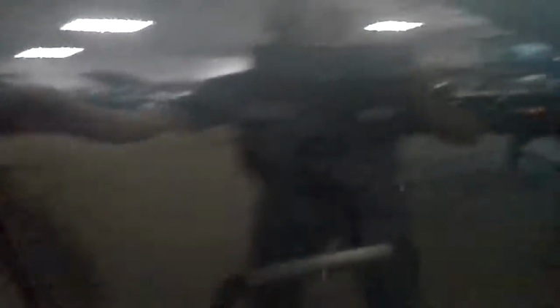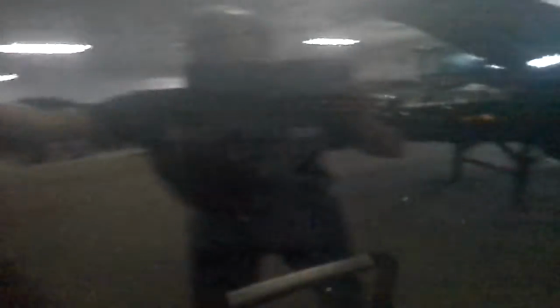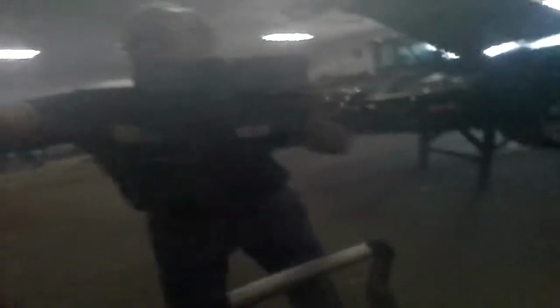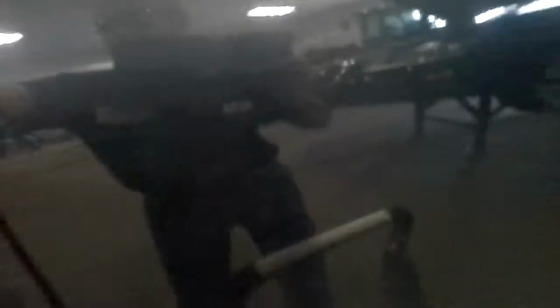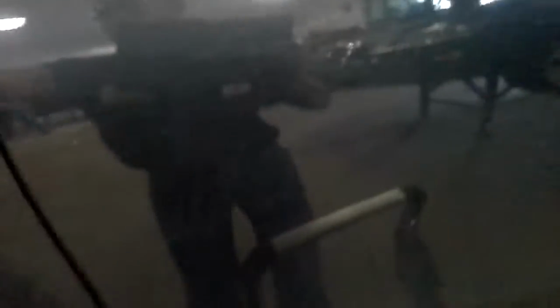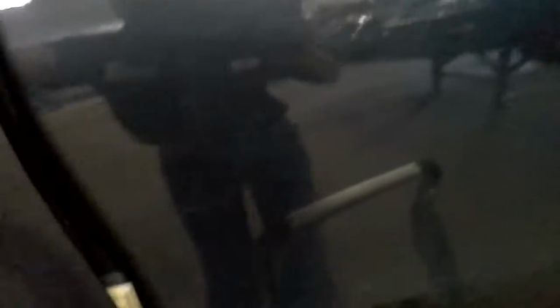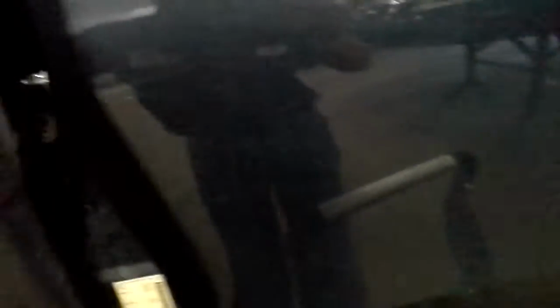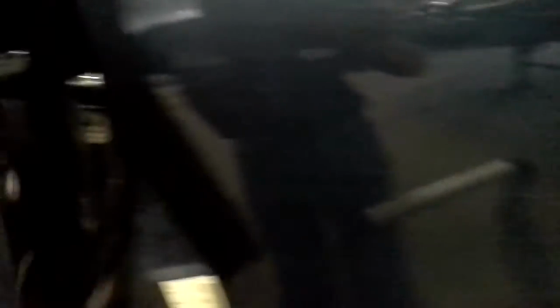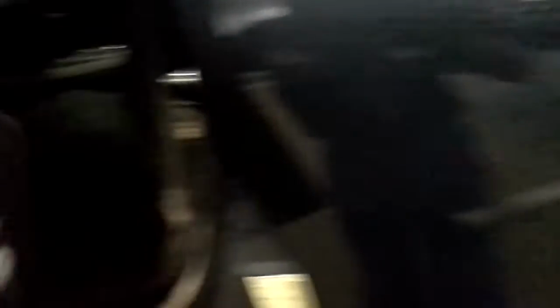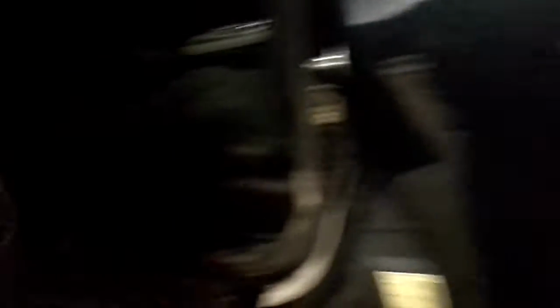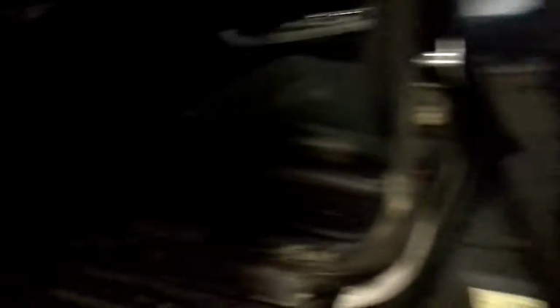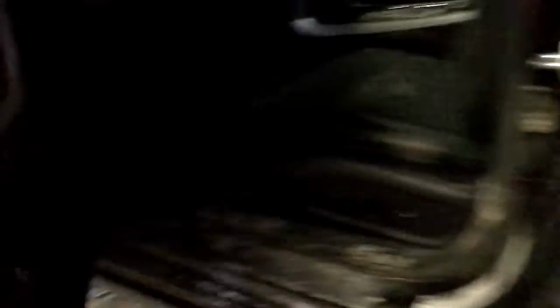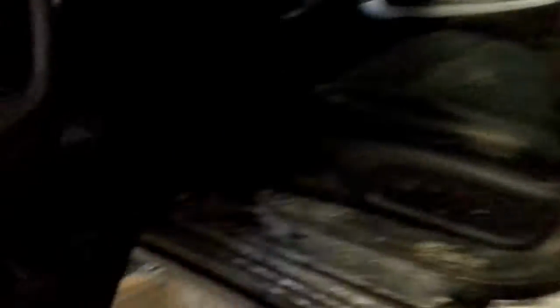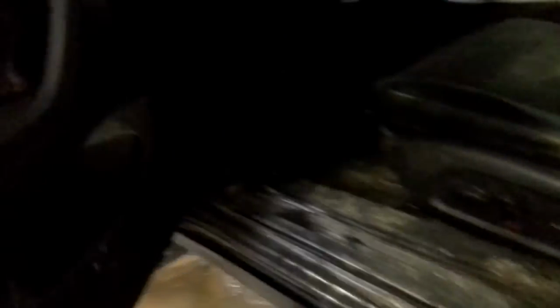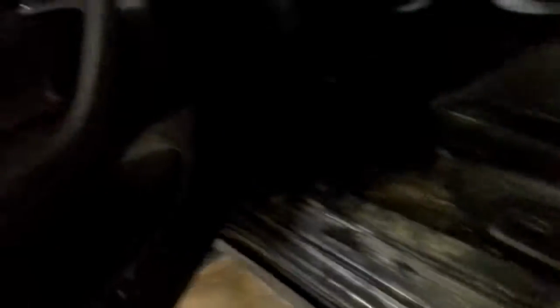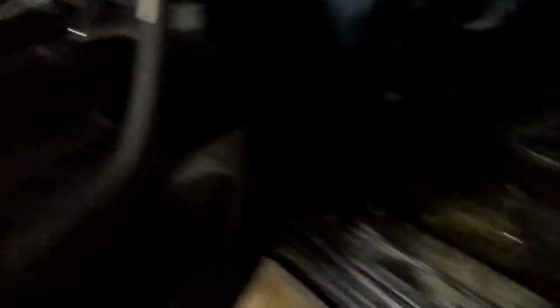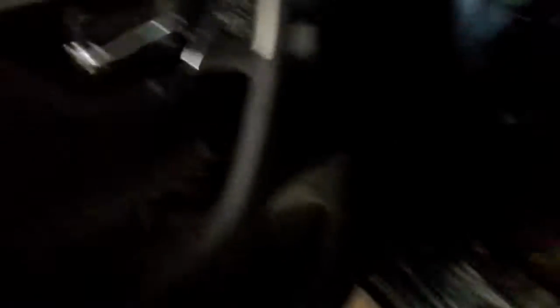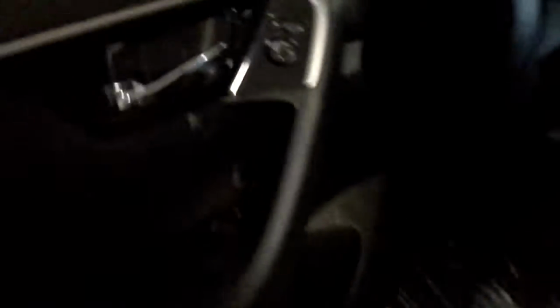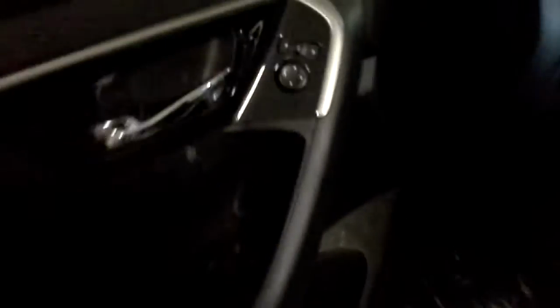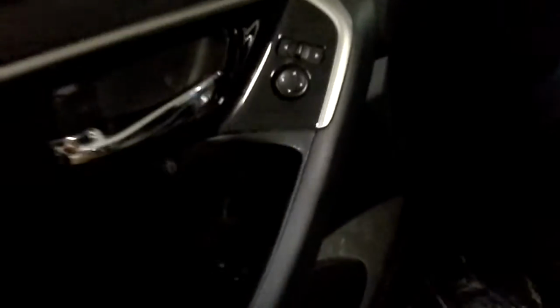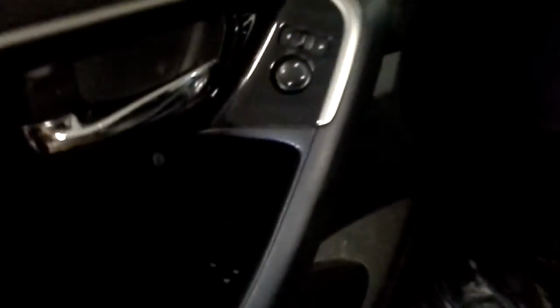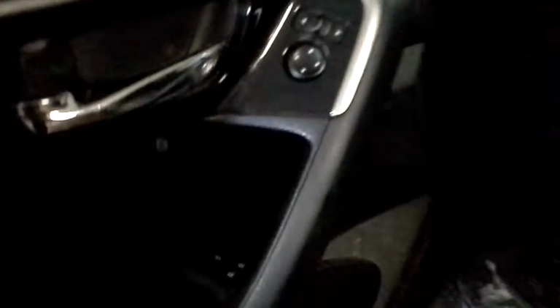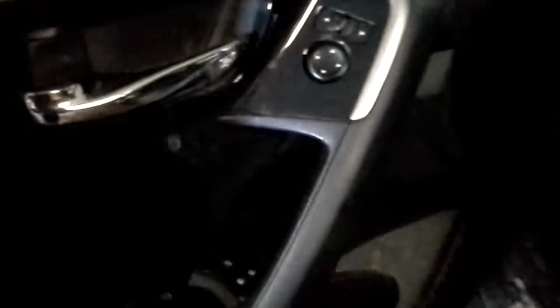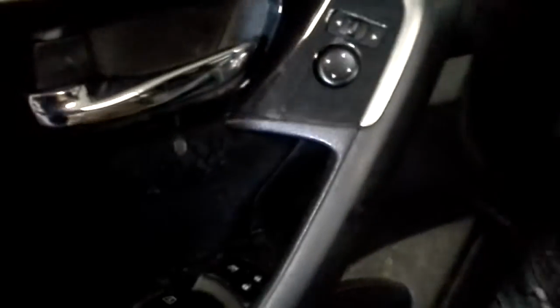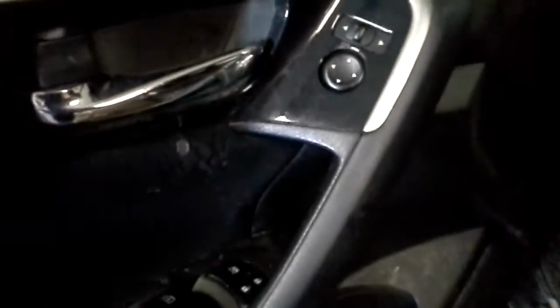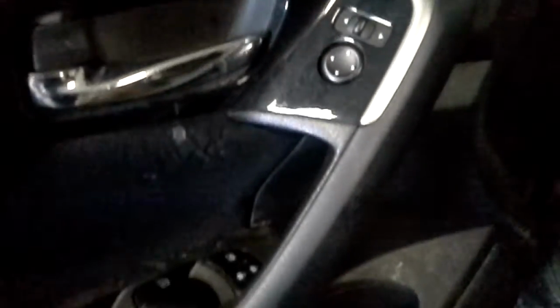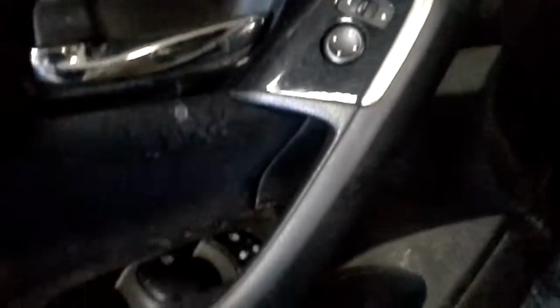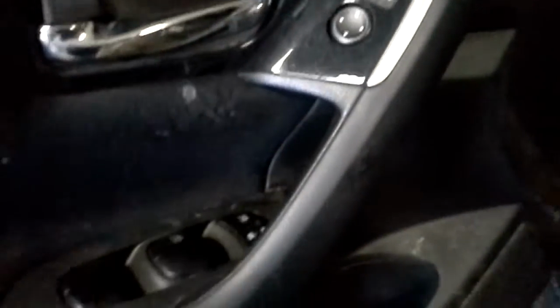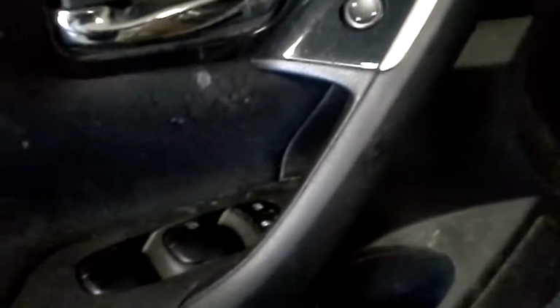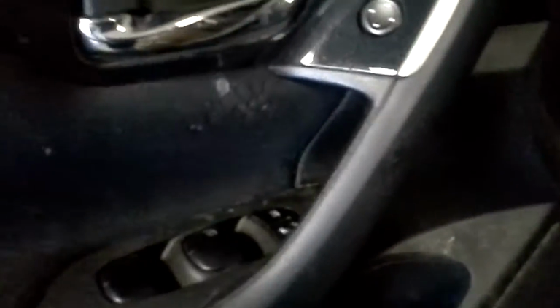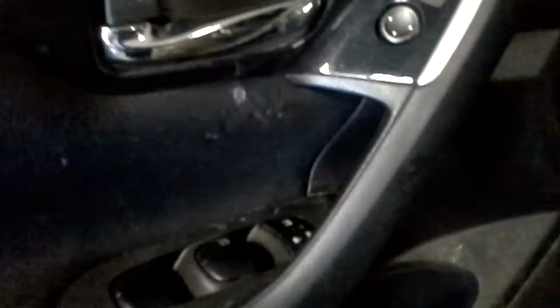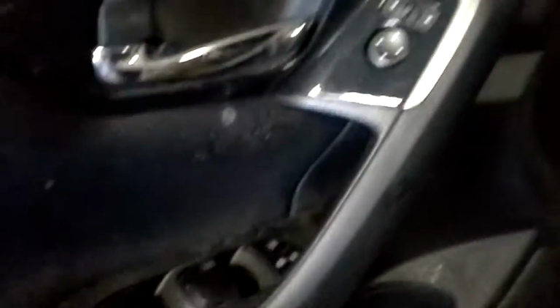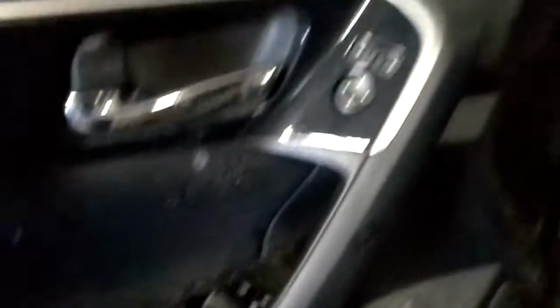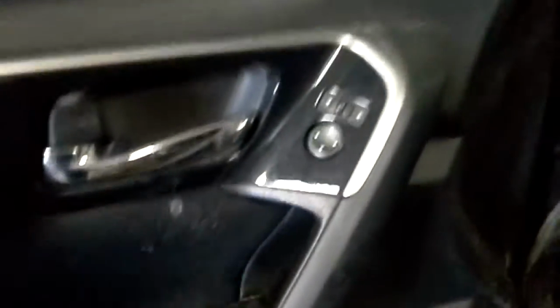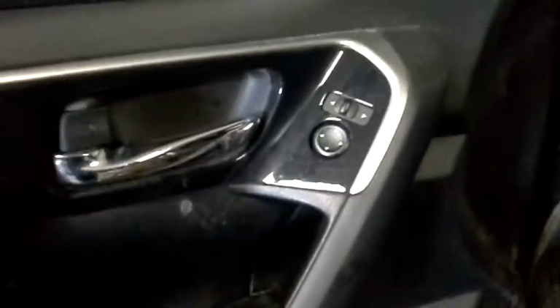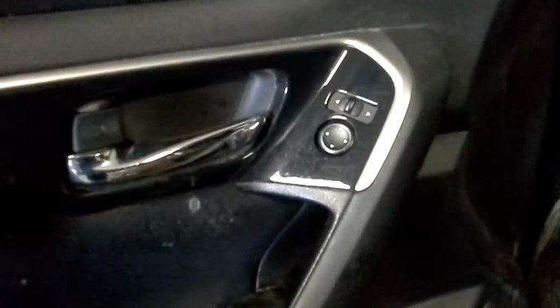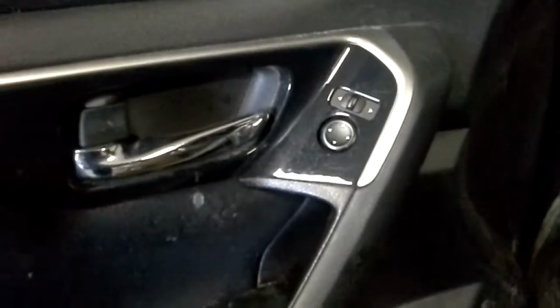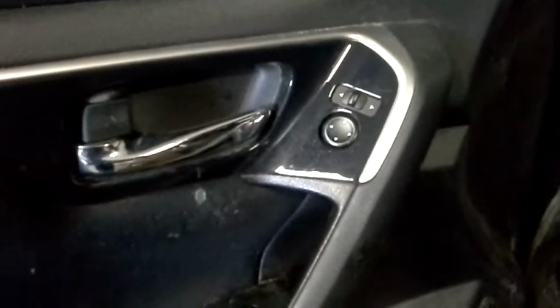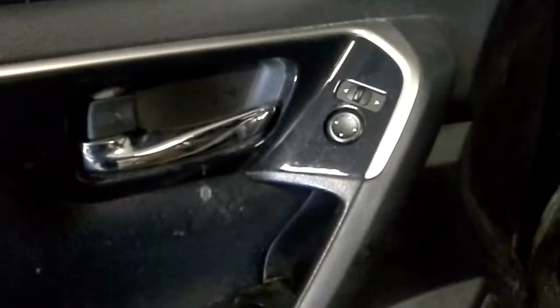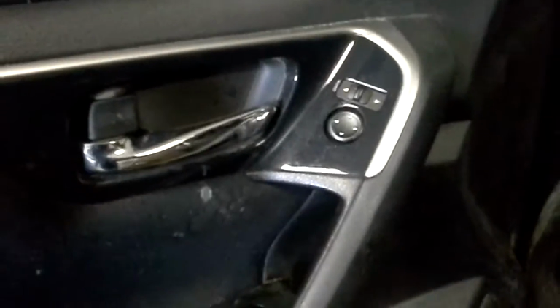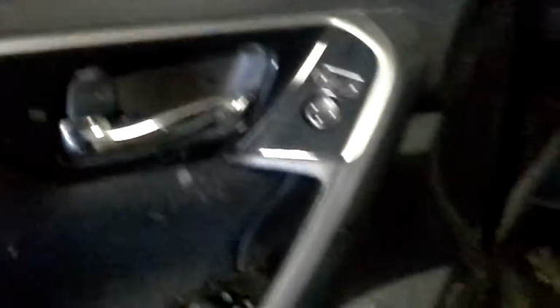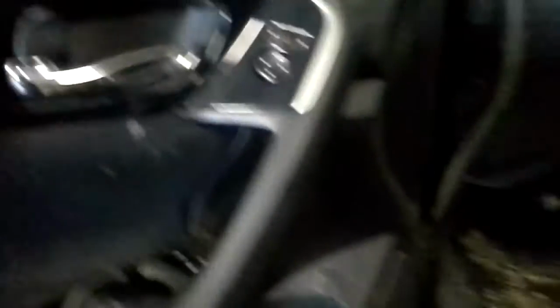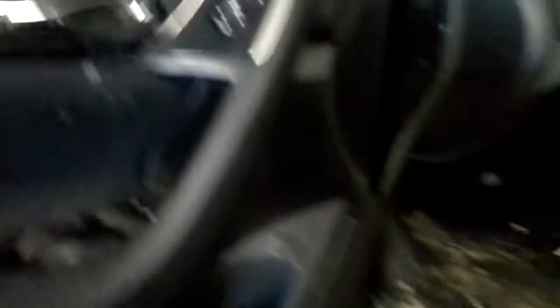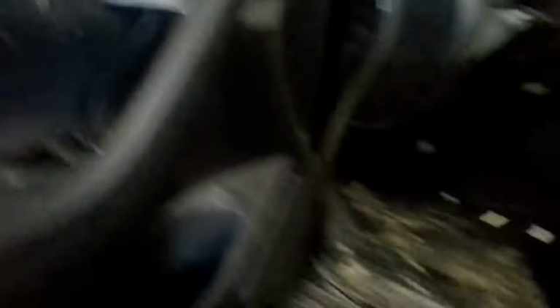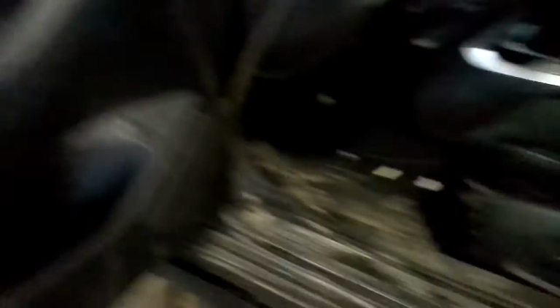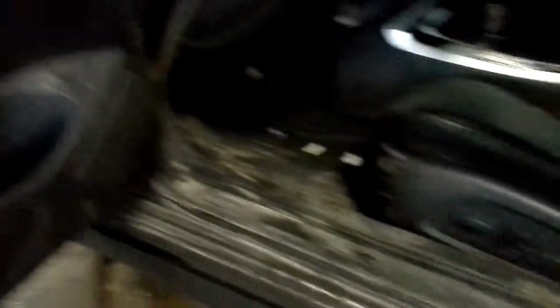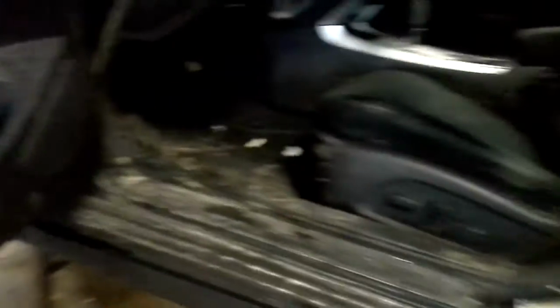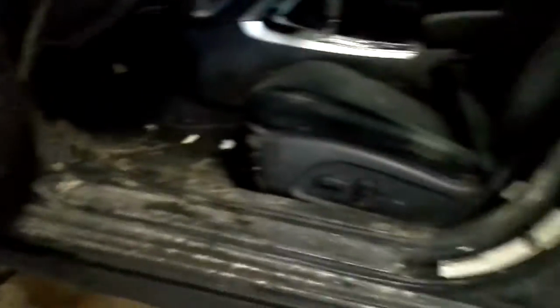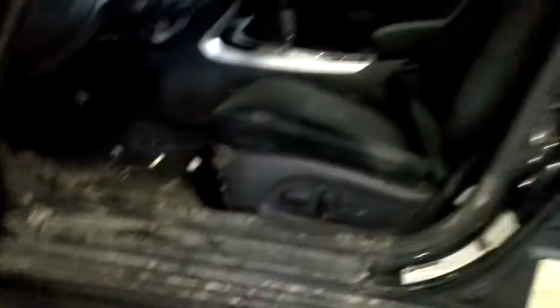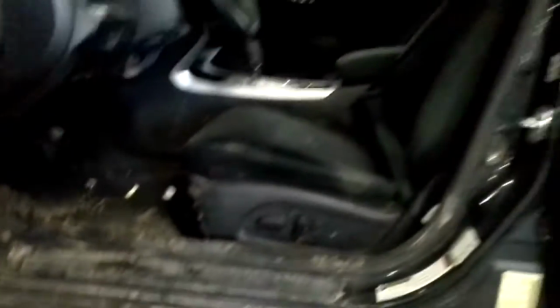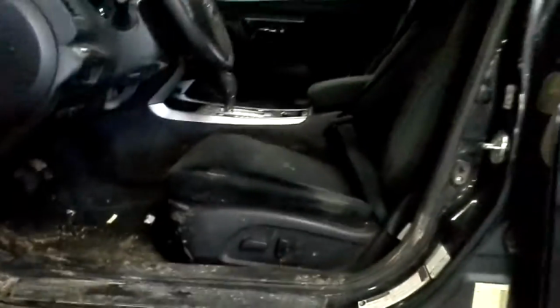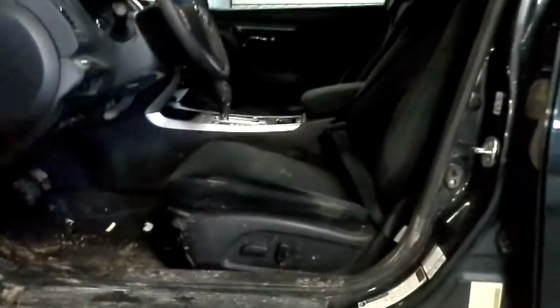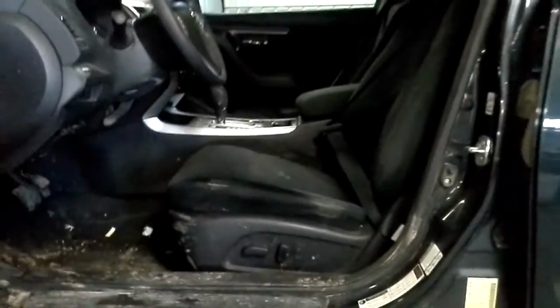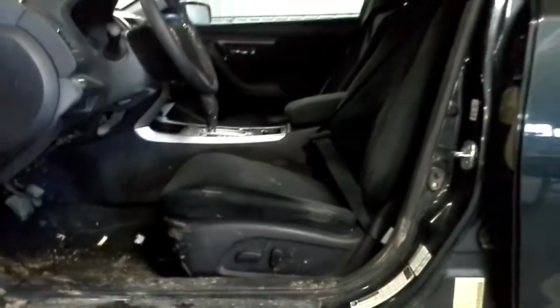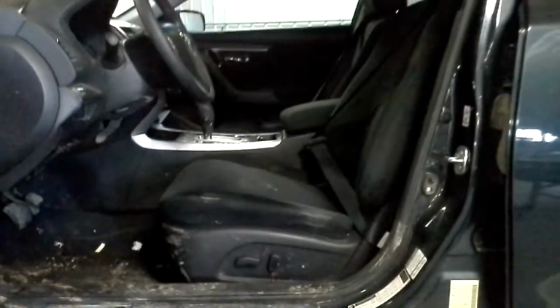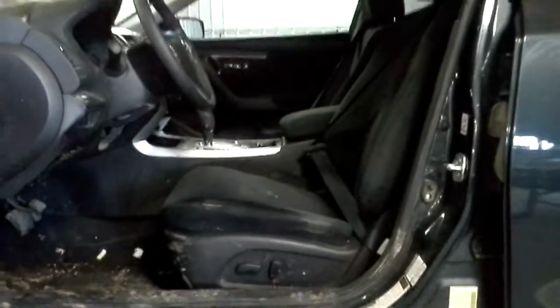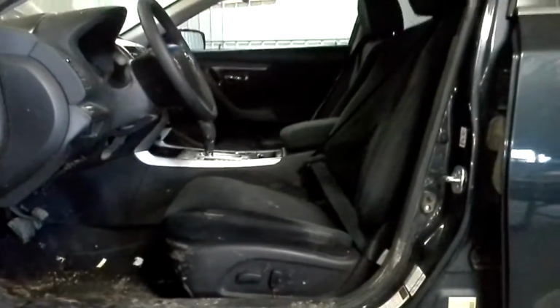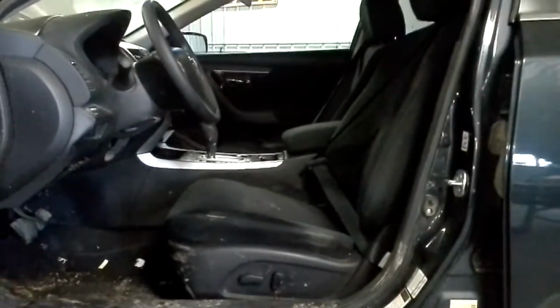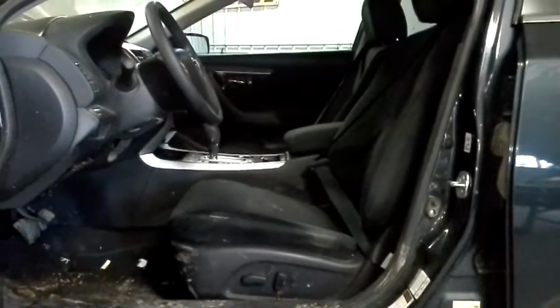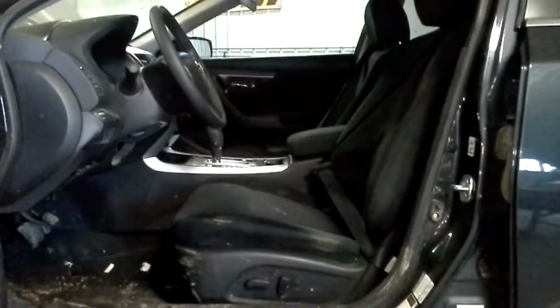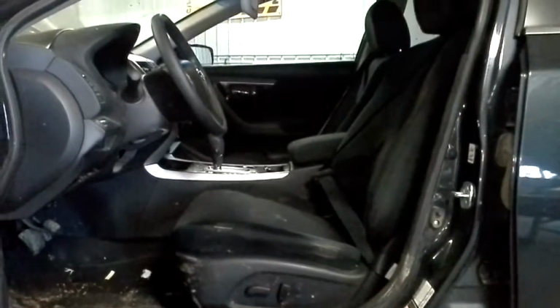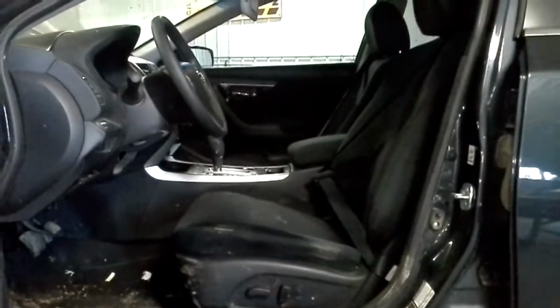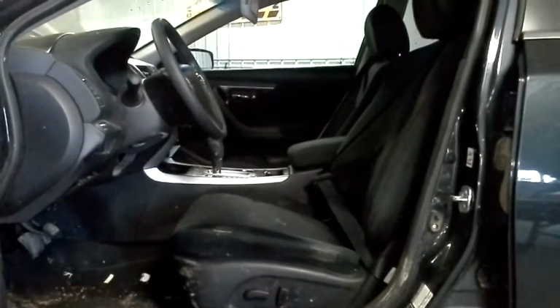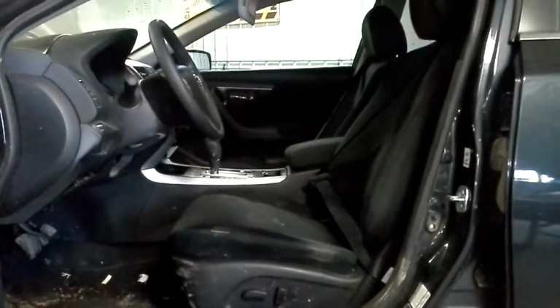It does have power windows and locks. The driver's seat has power.